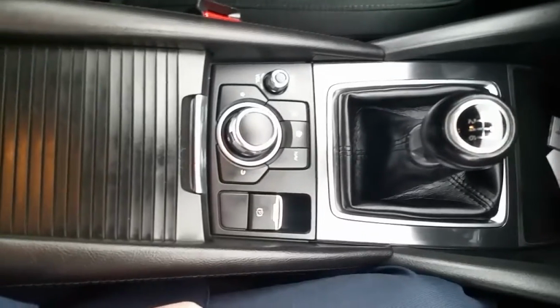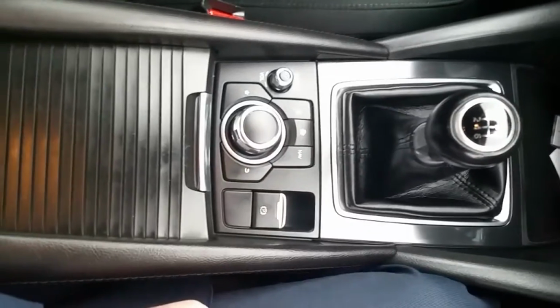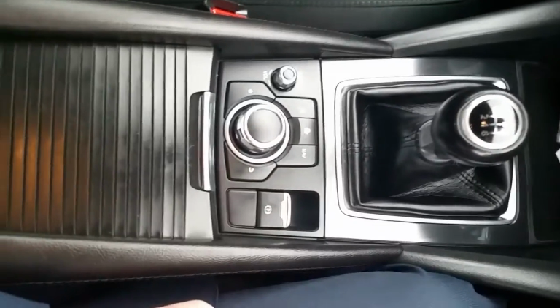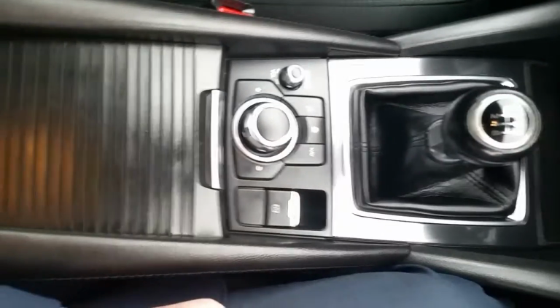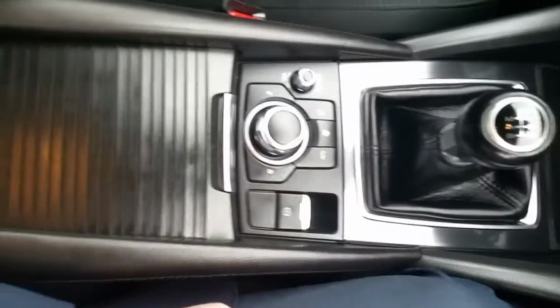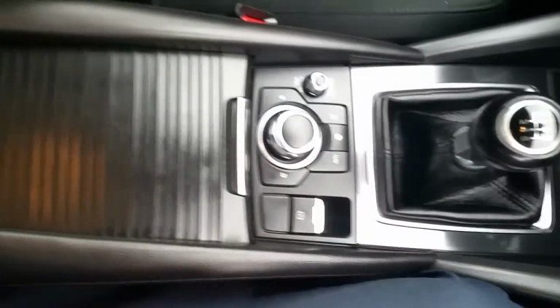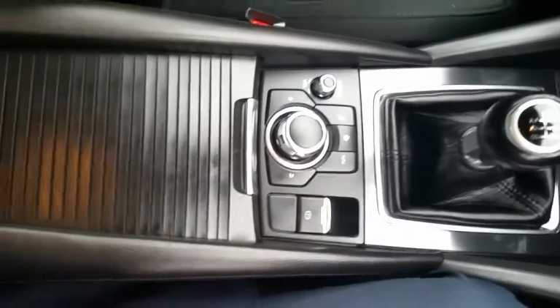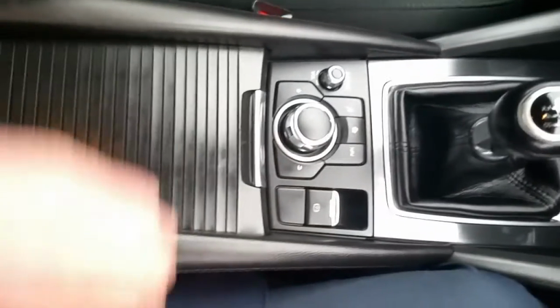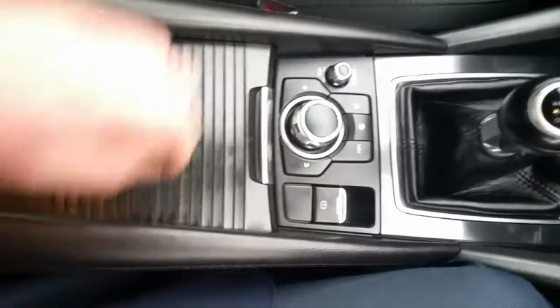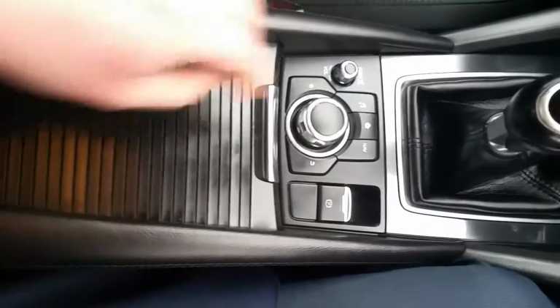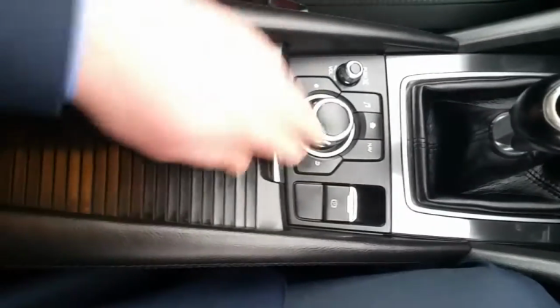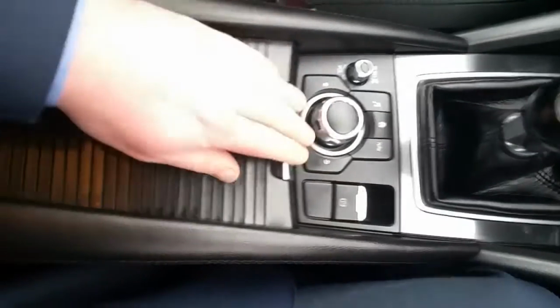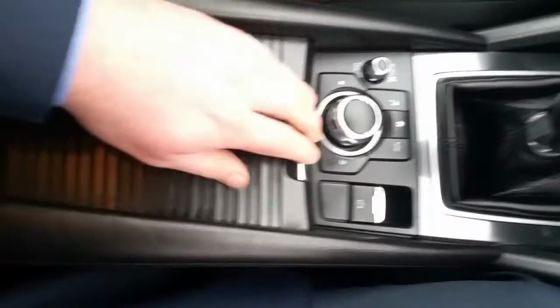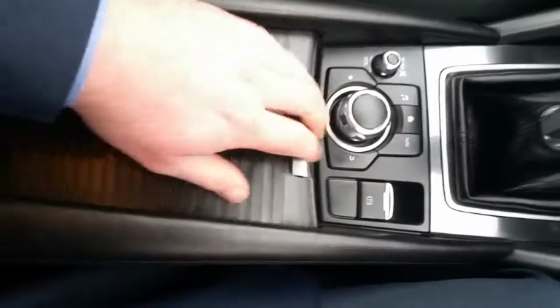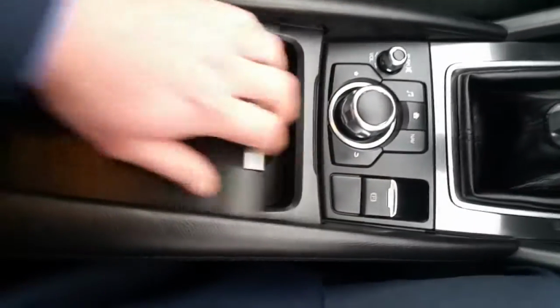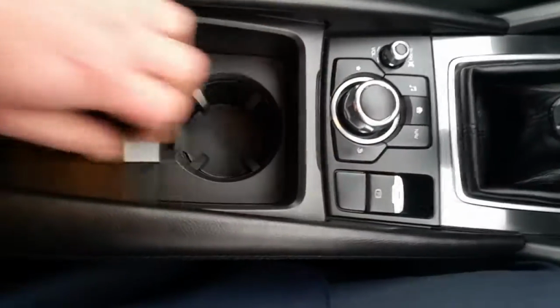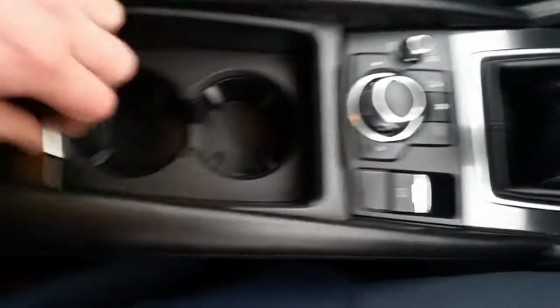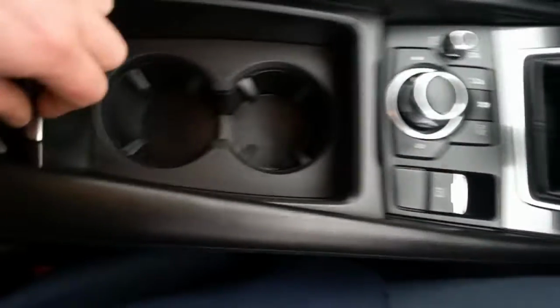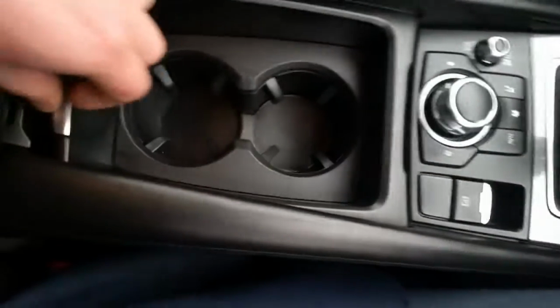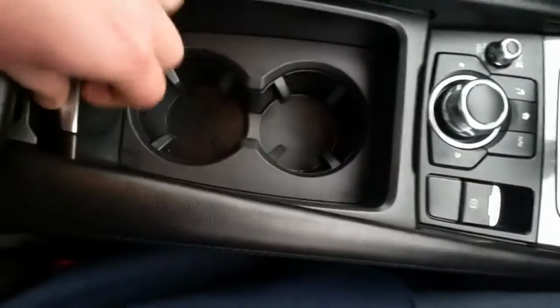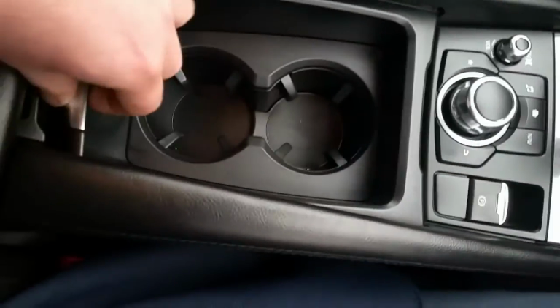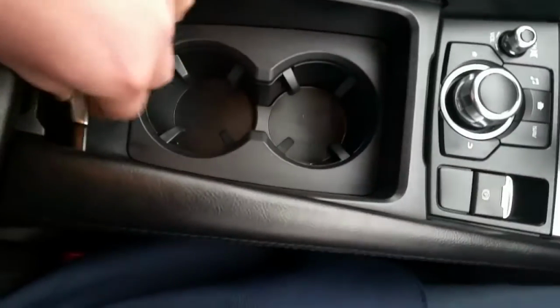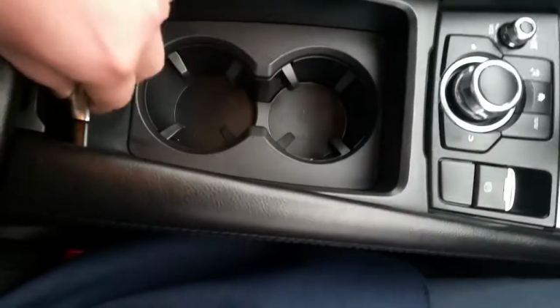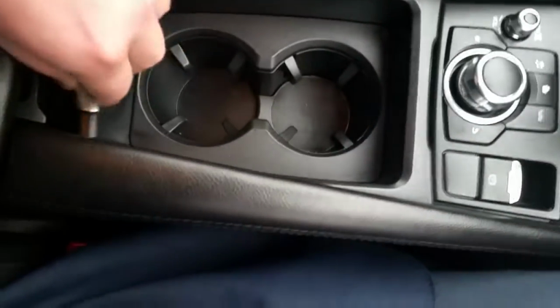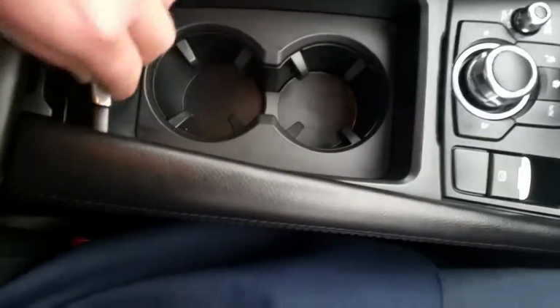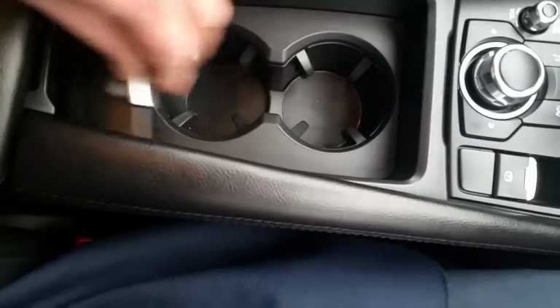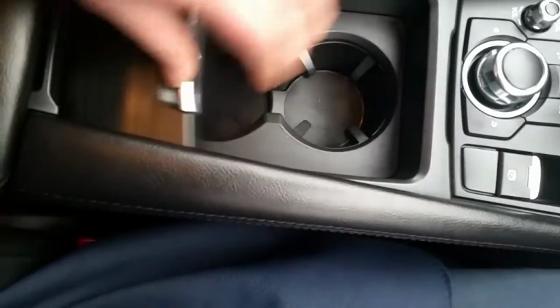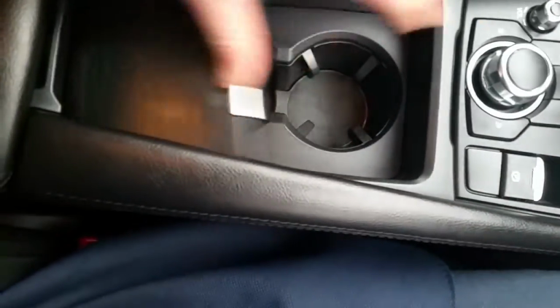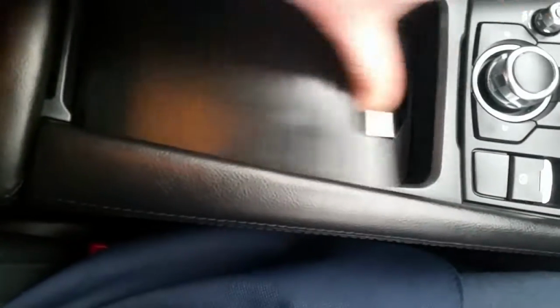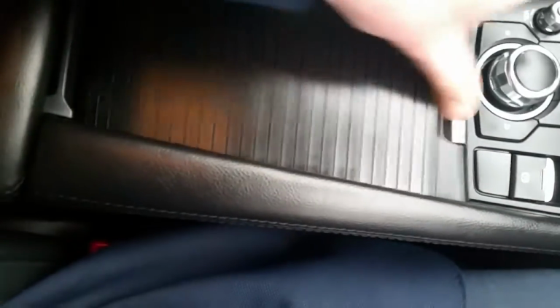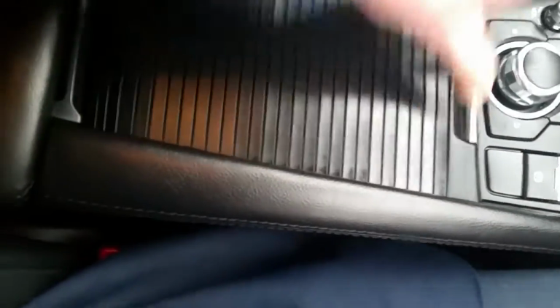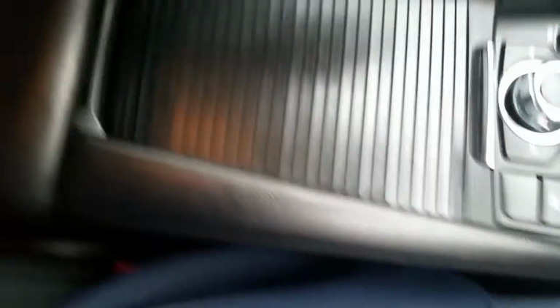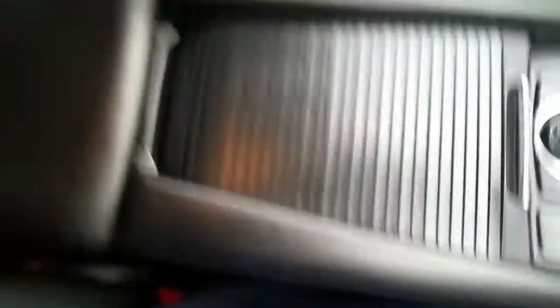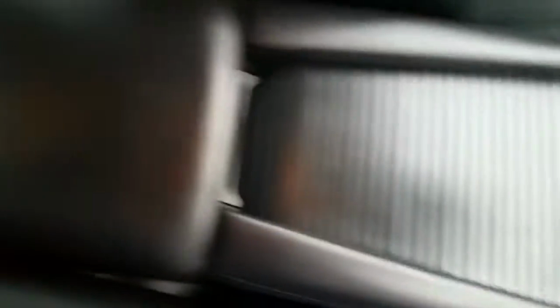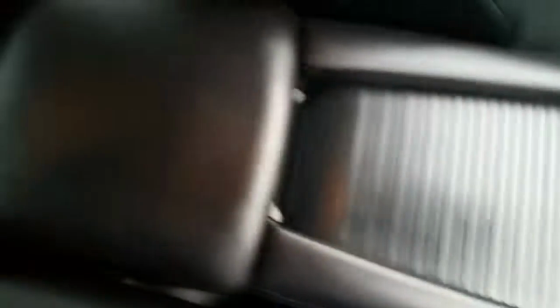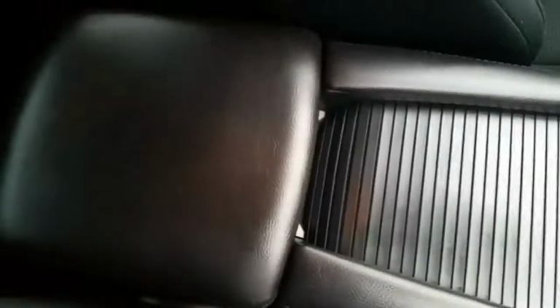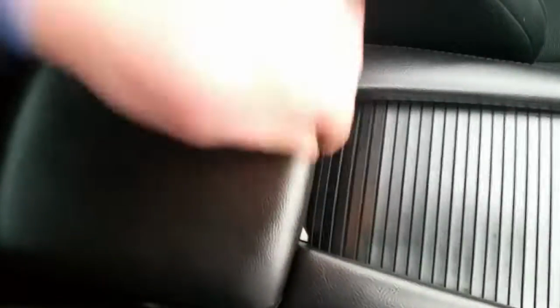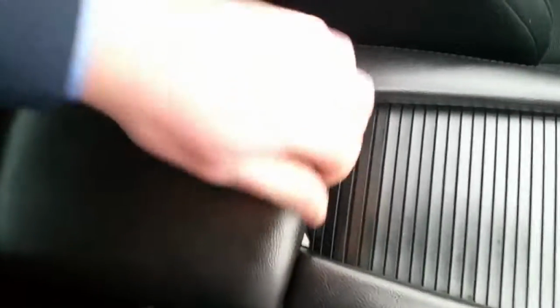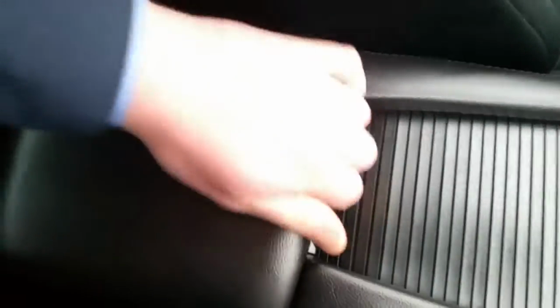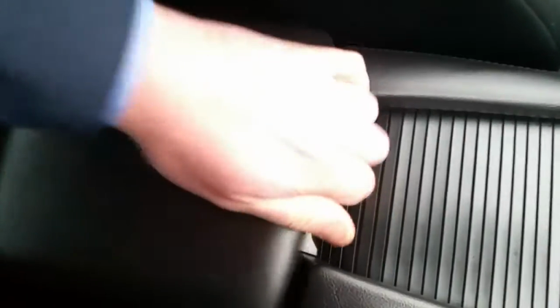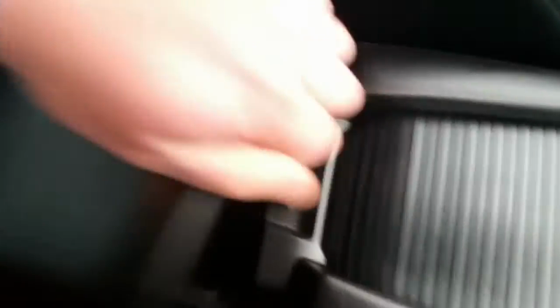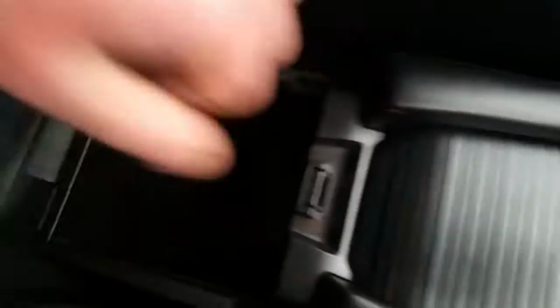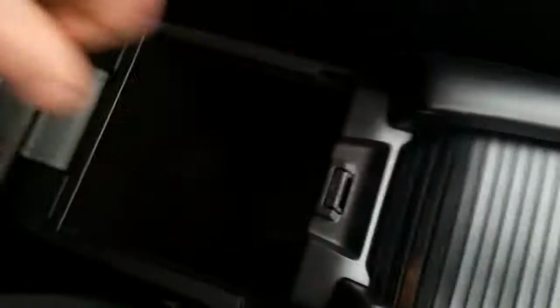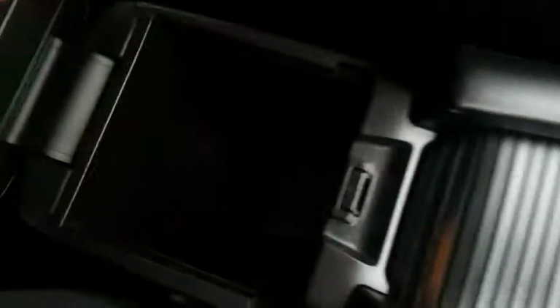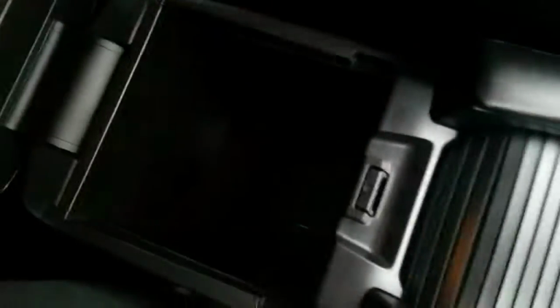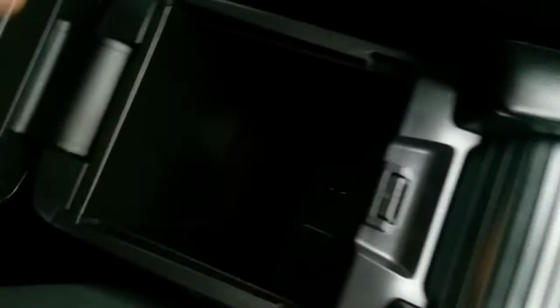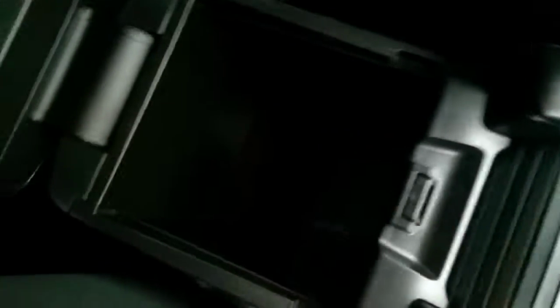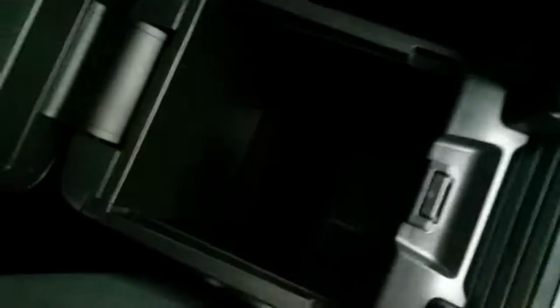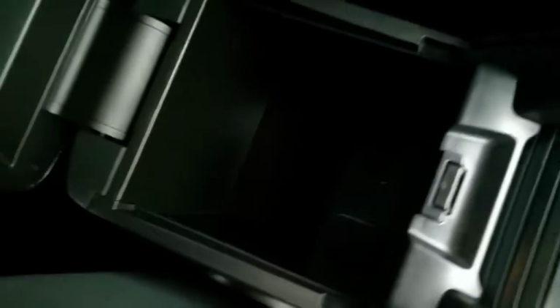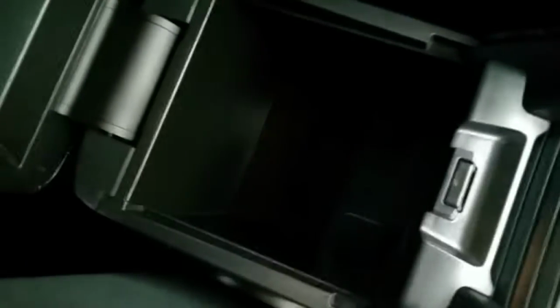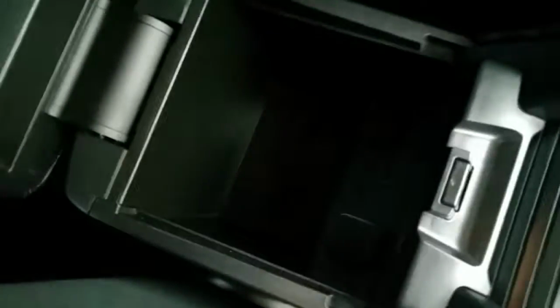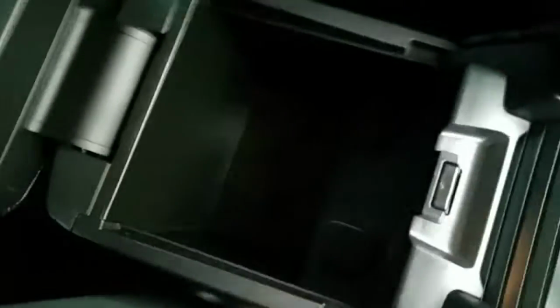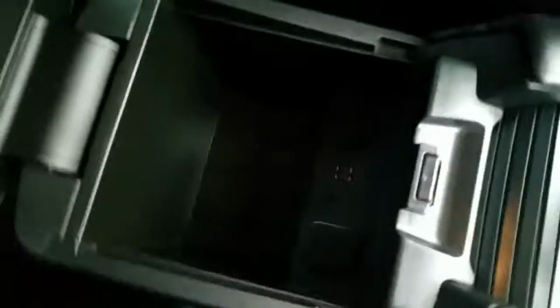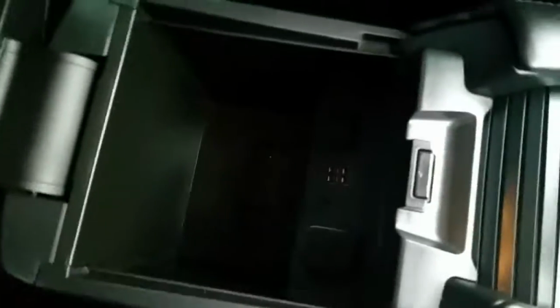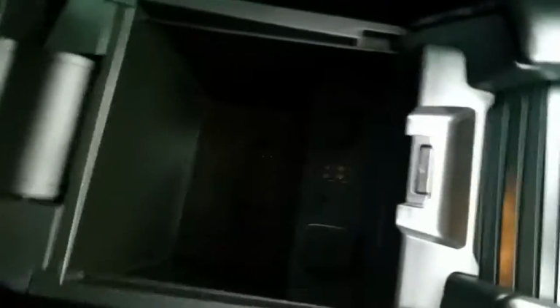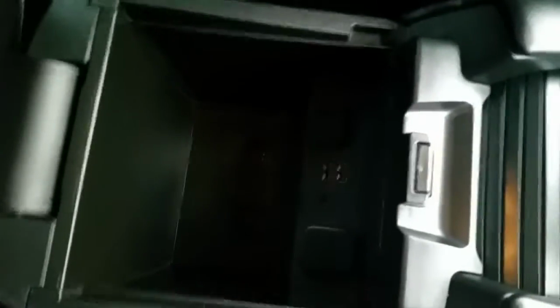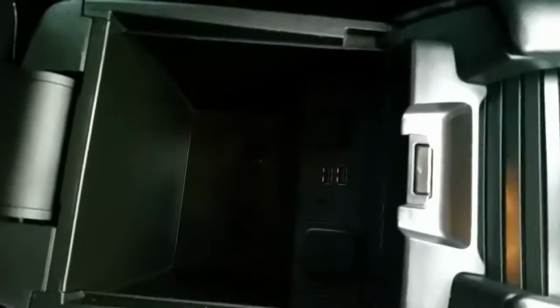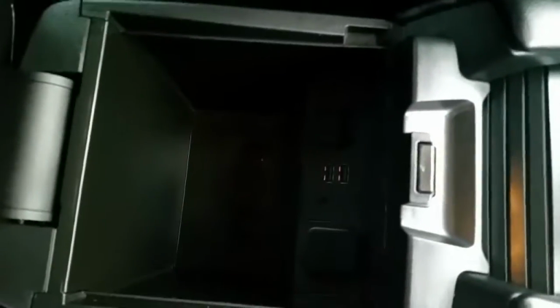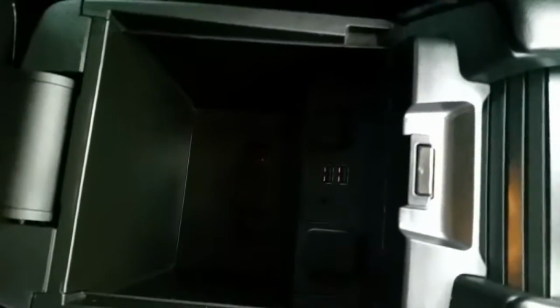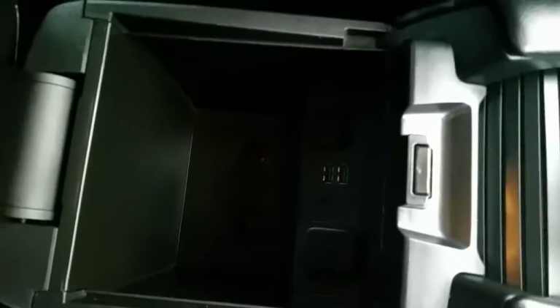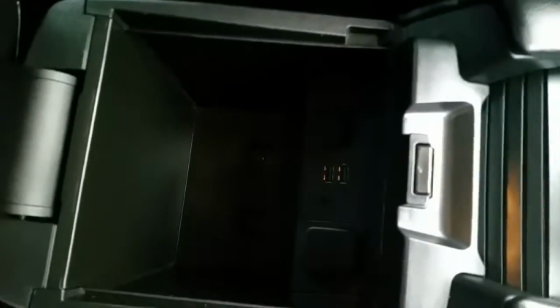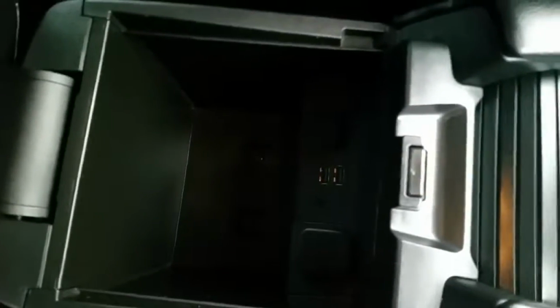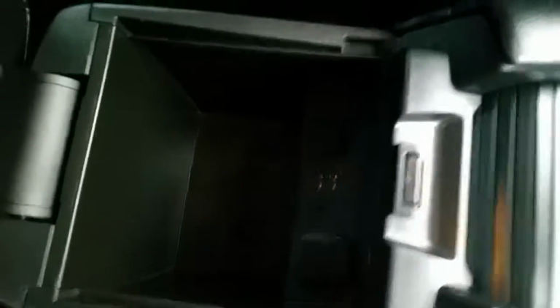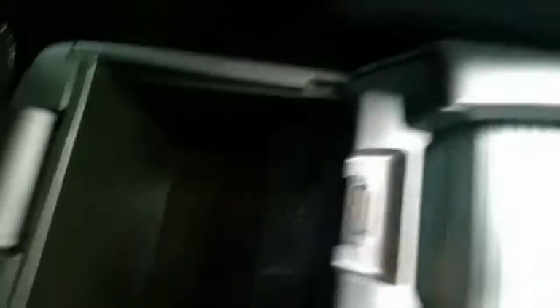We have onboard computer controls, two additional cup holders, leather armrest with USB and auxiliary.